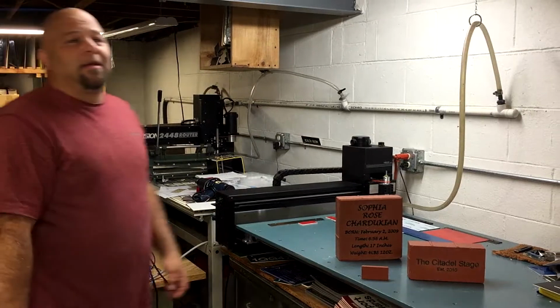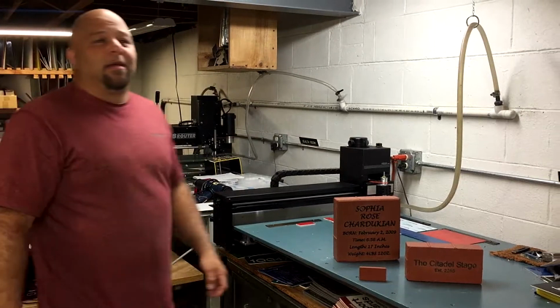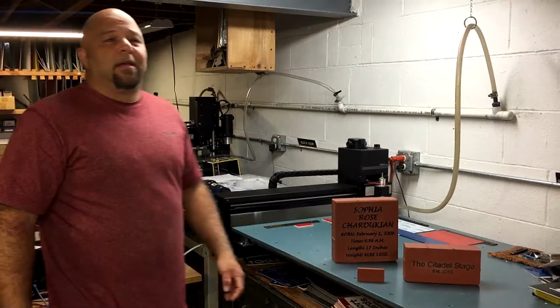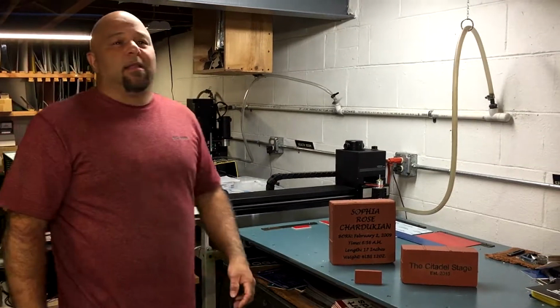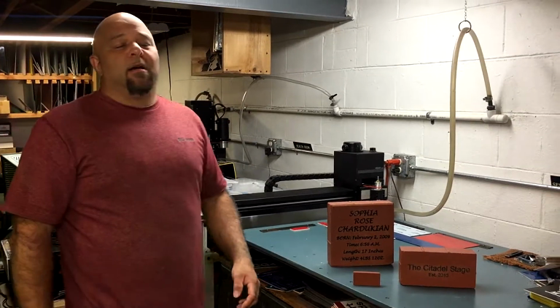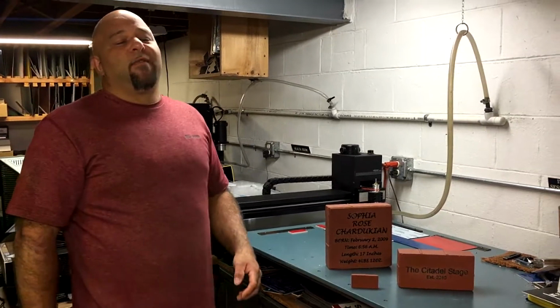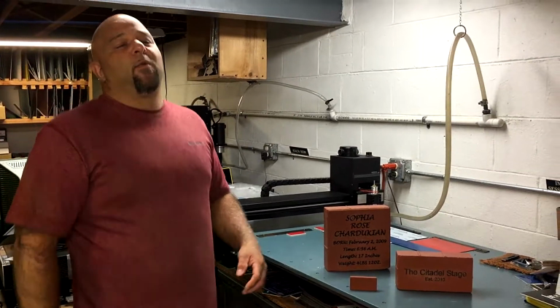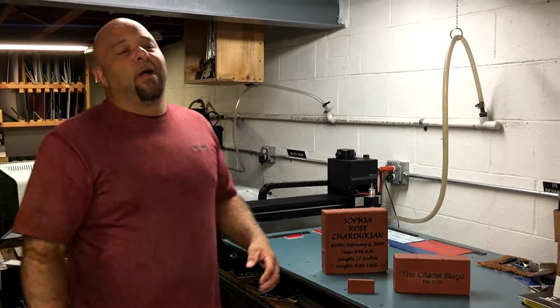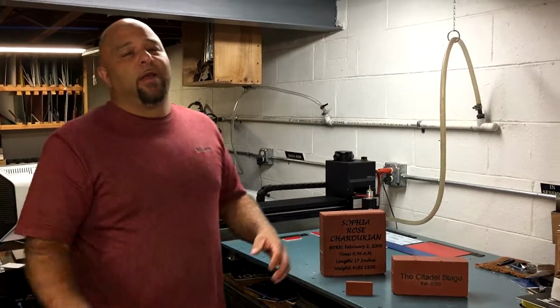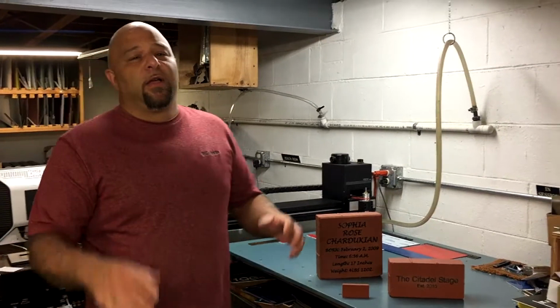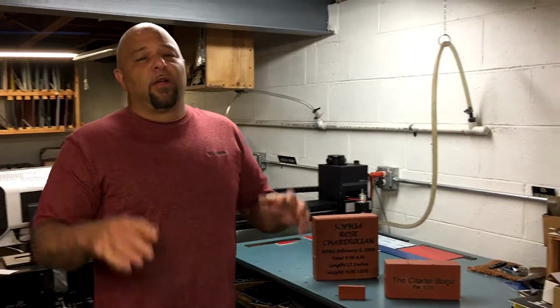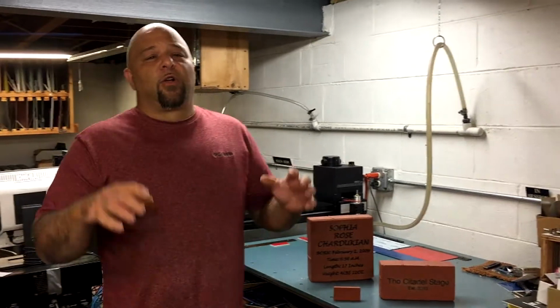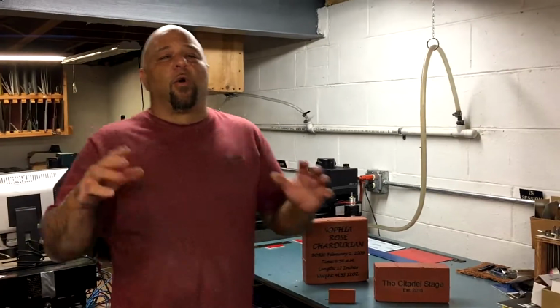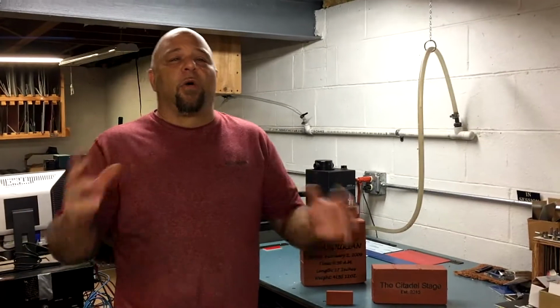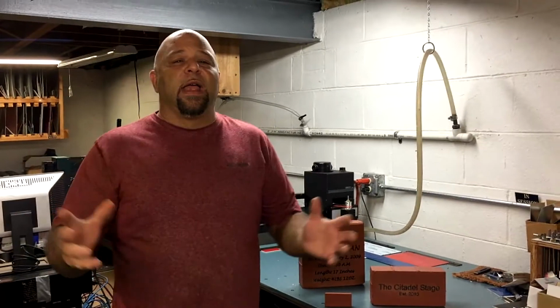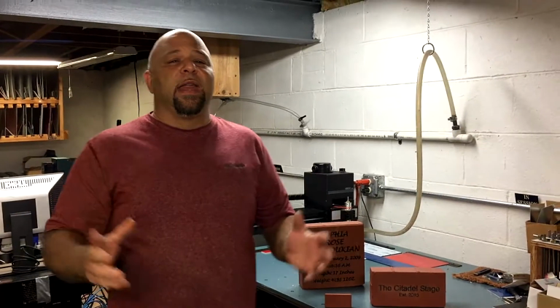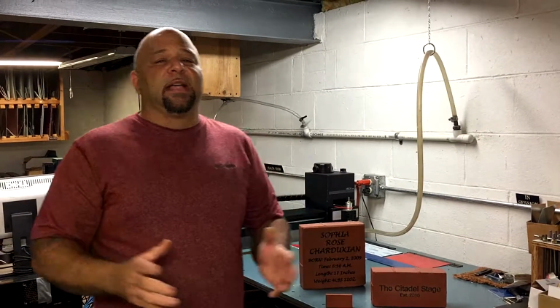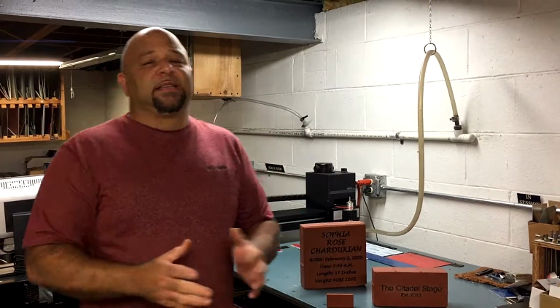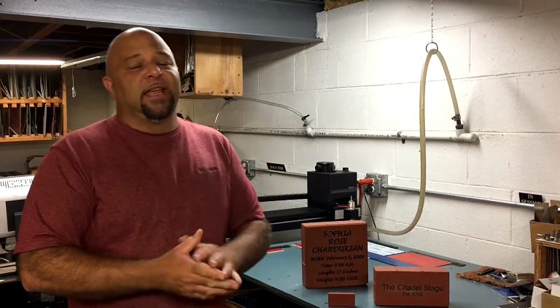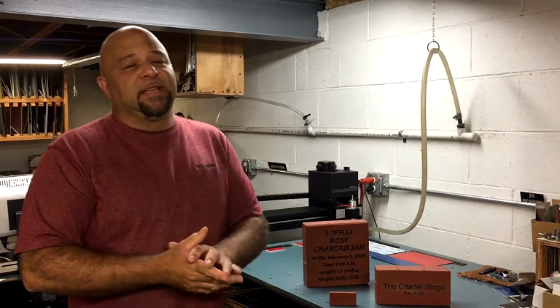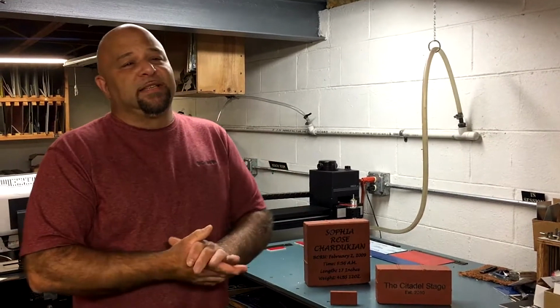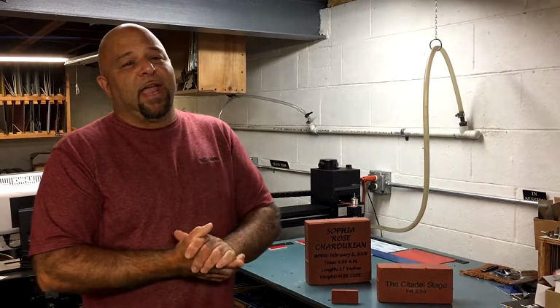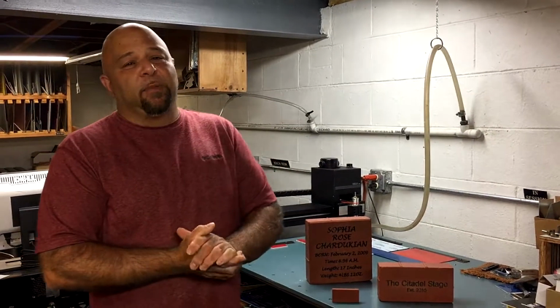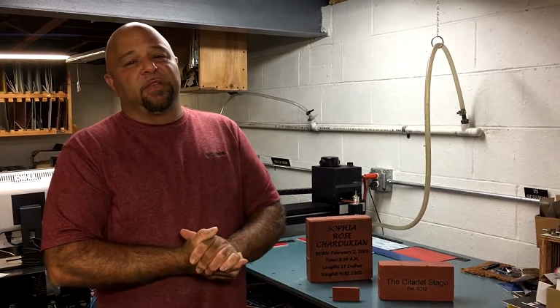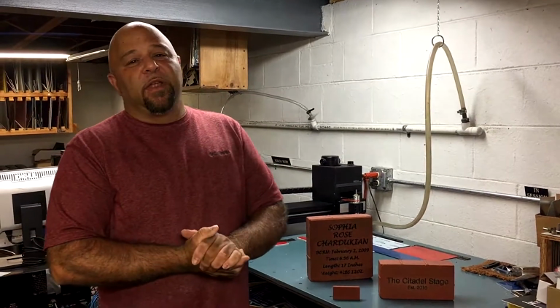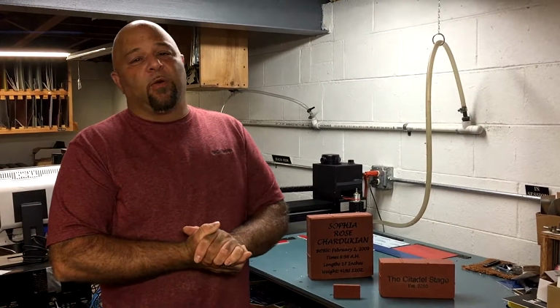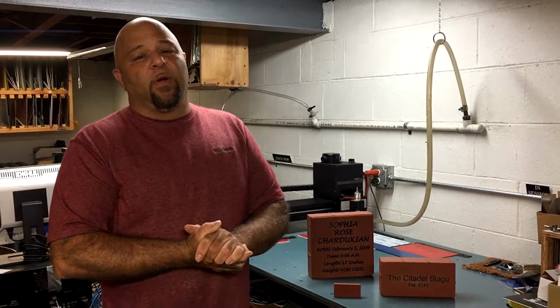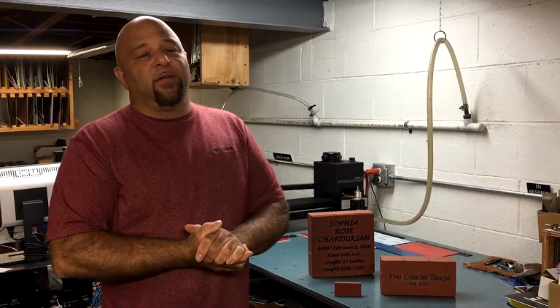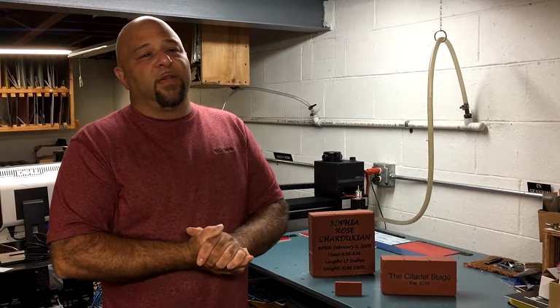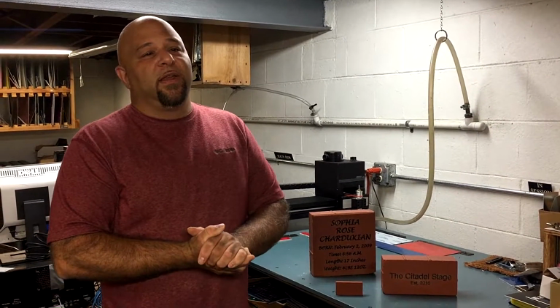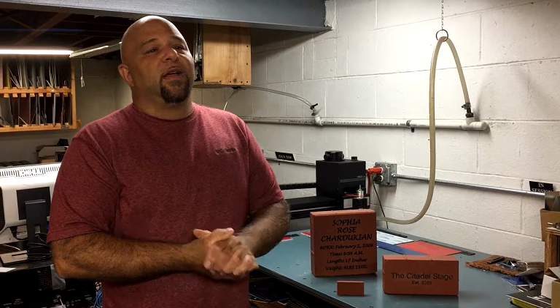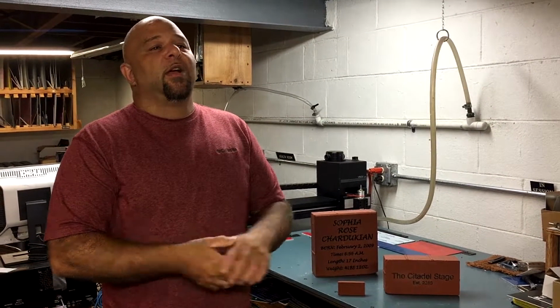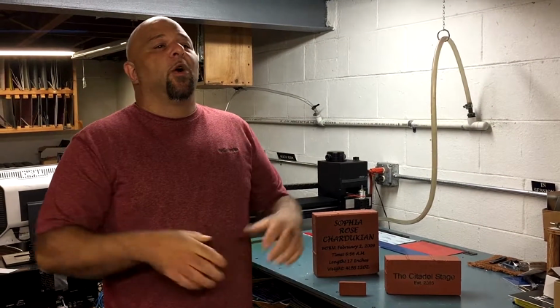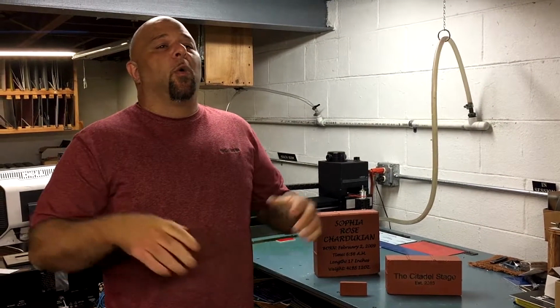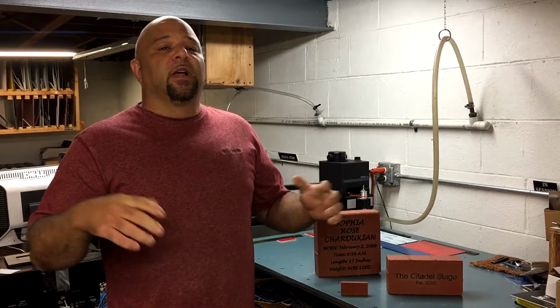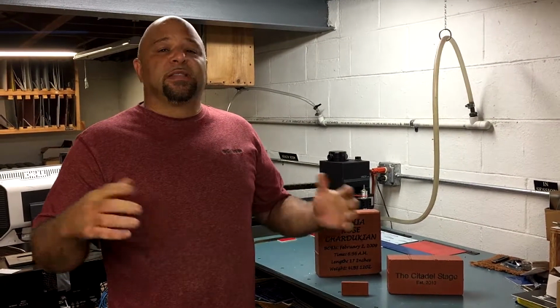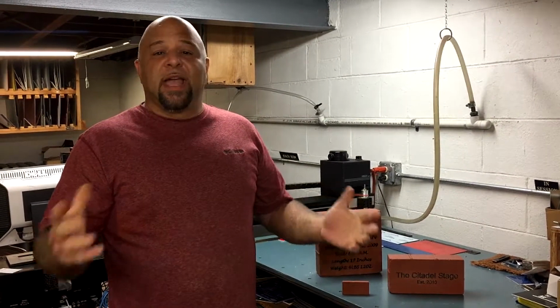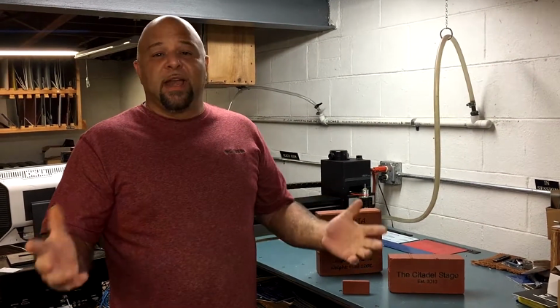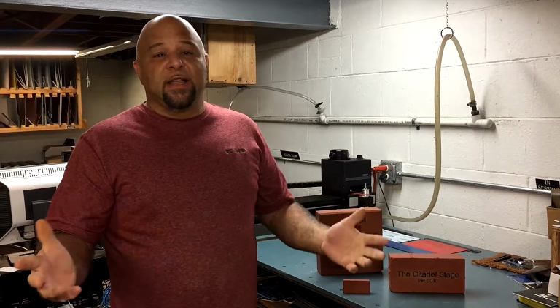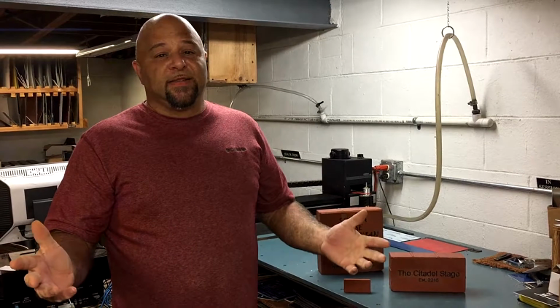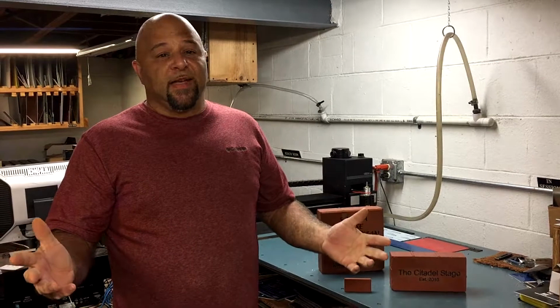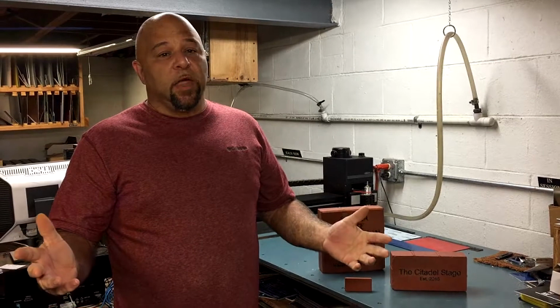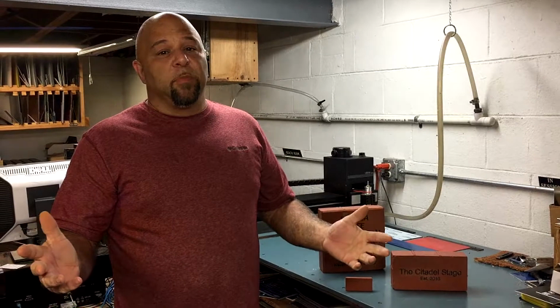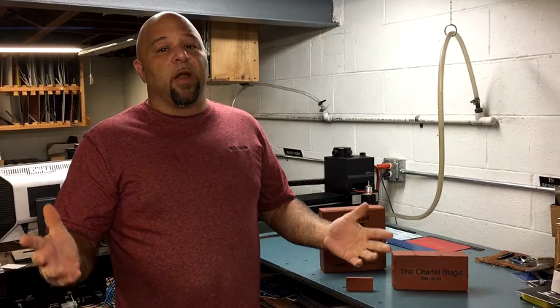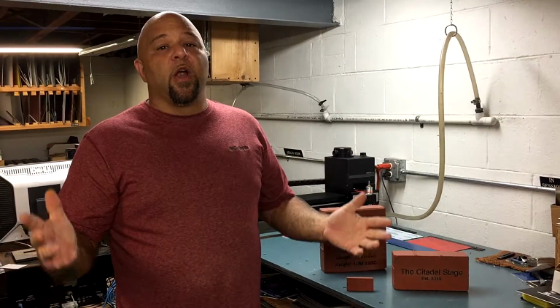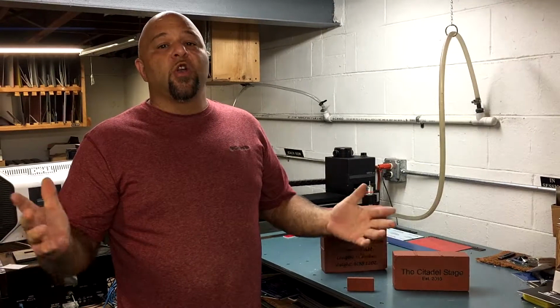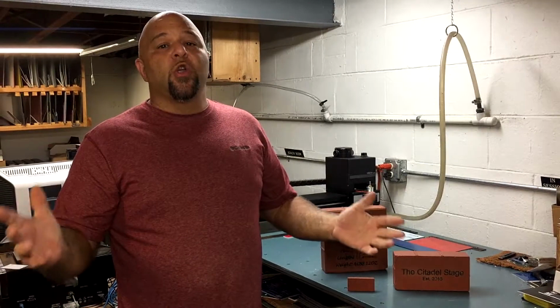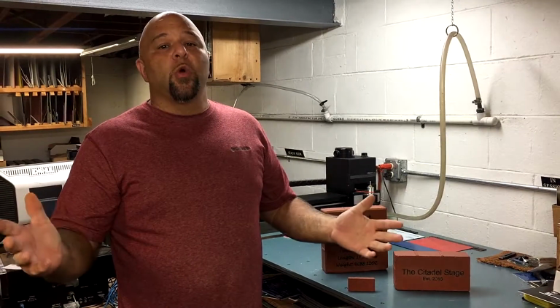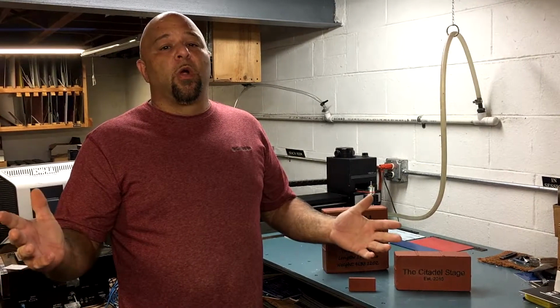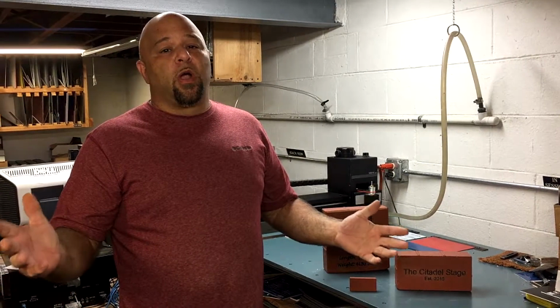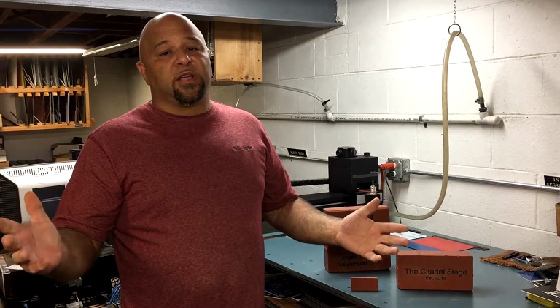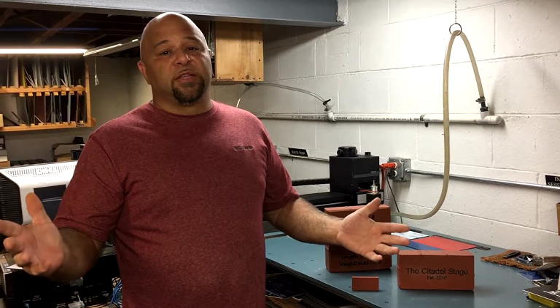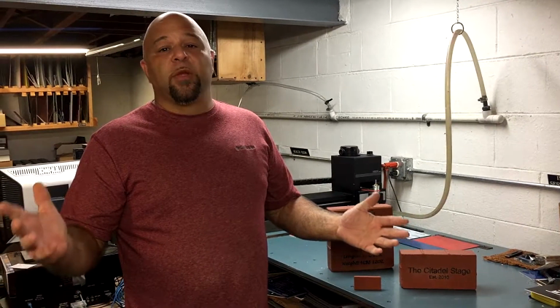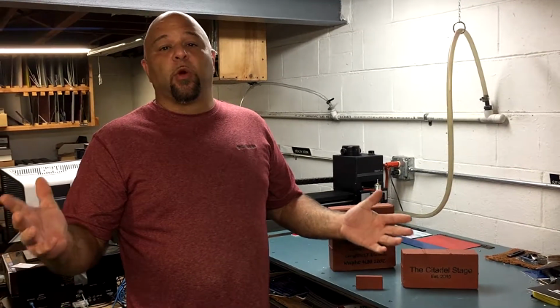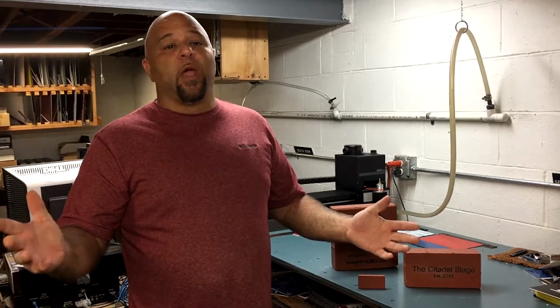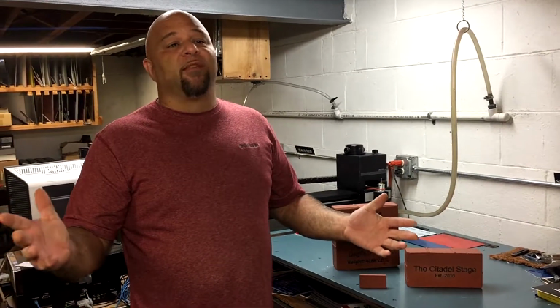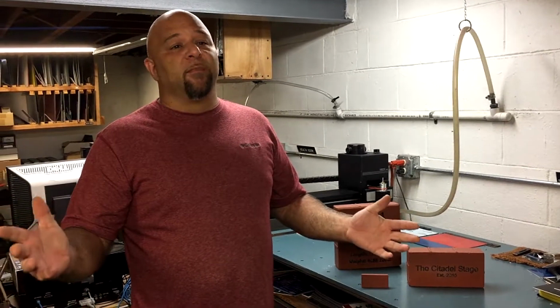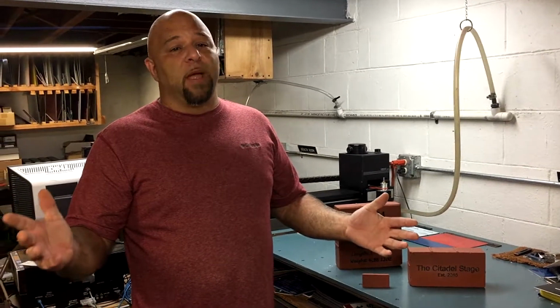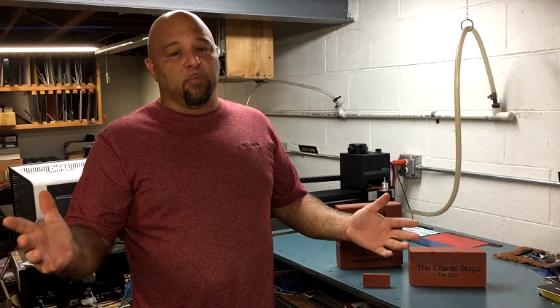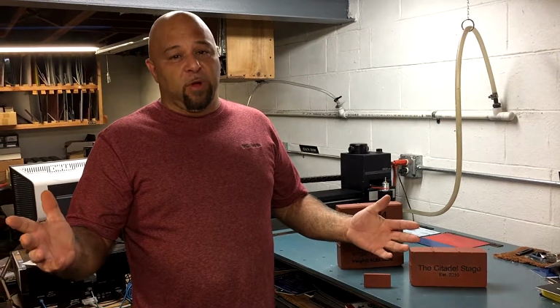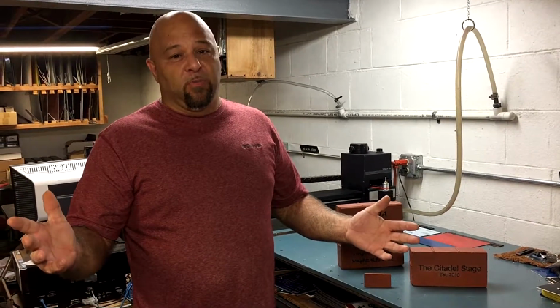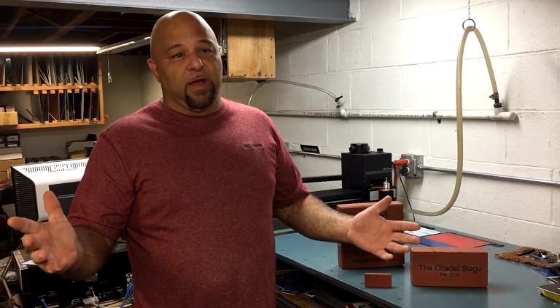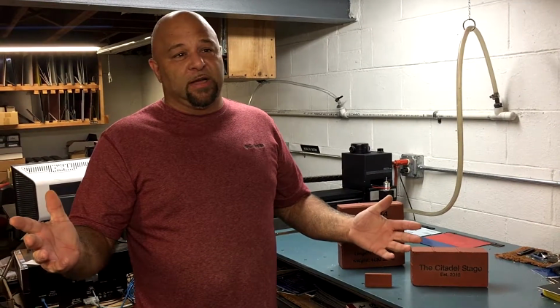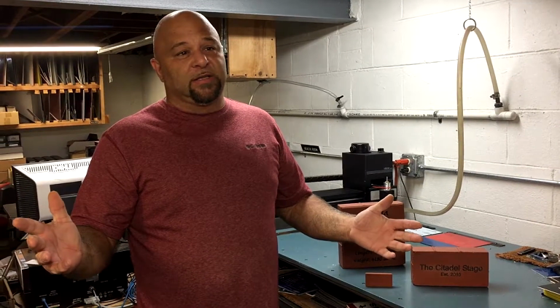Hello everyone, Cory at Next Day Stamps and Engraving. We're excited to tell you about our new custom engraved memory bricks.